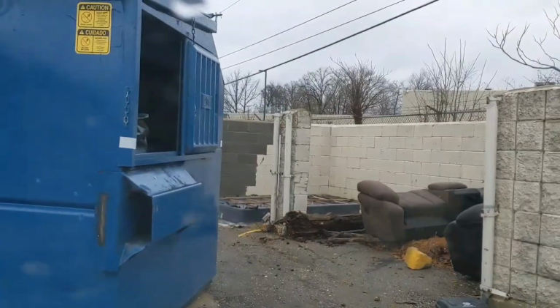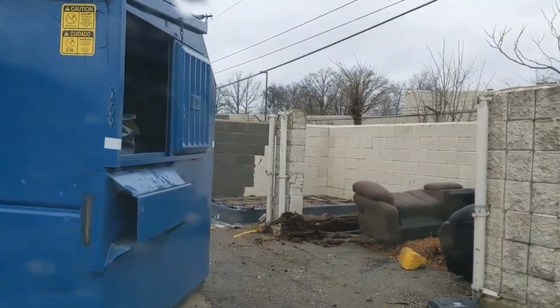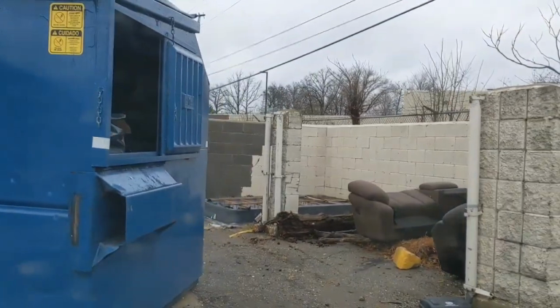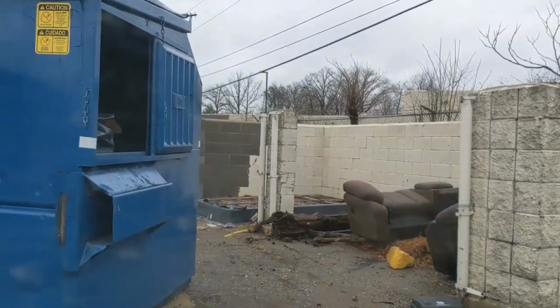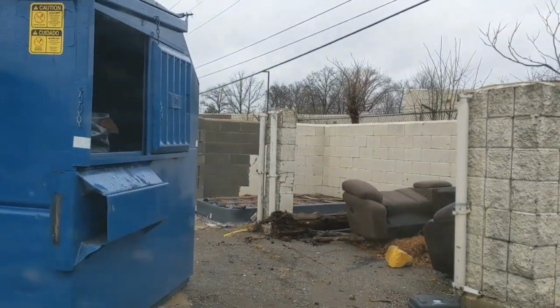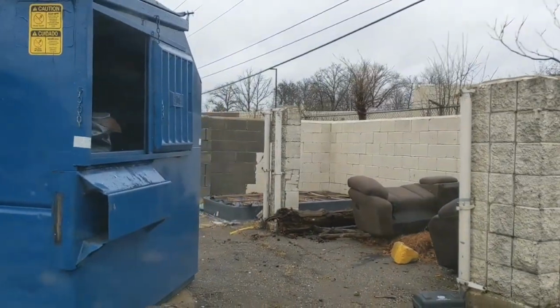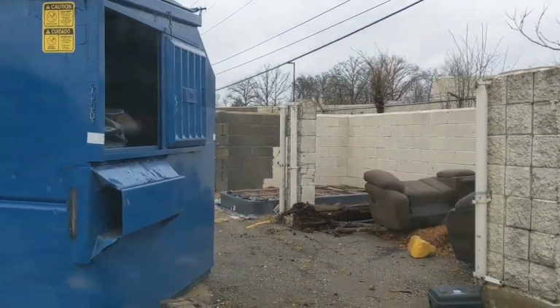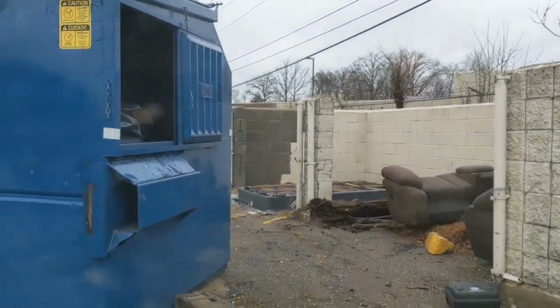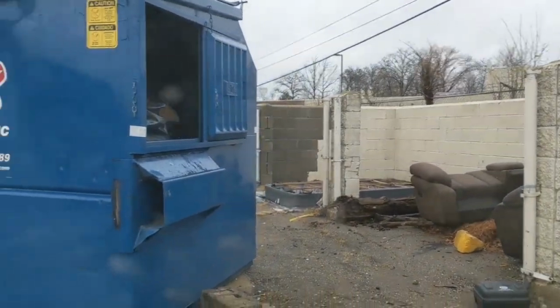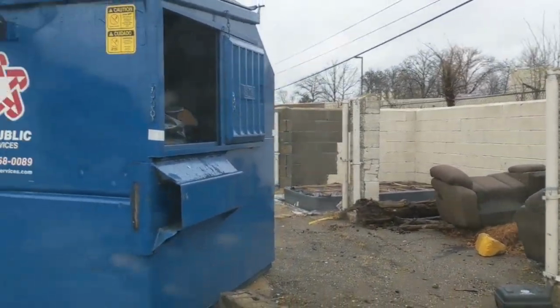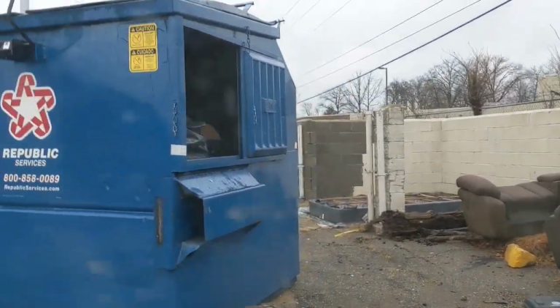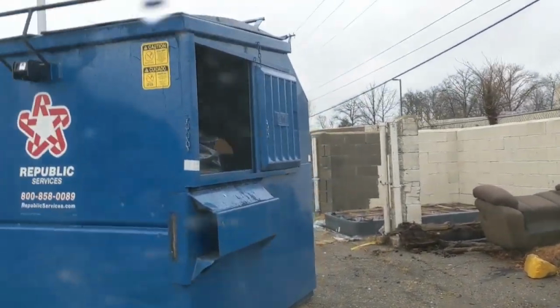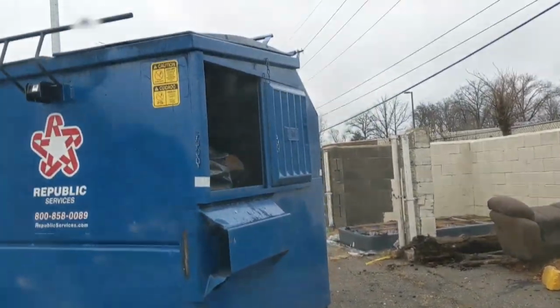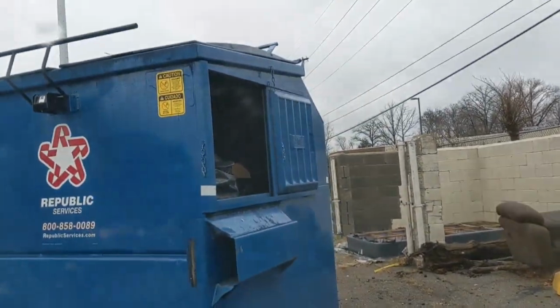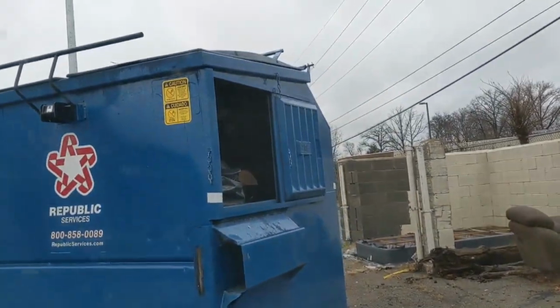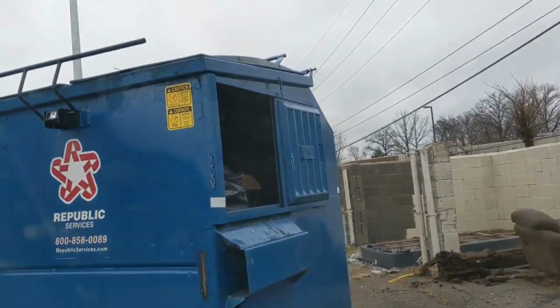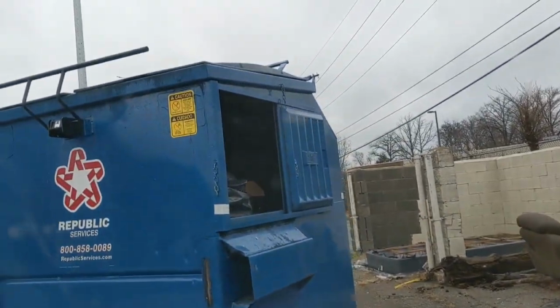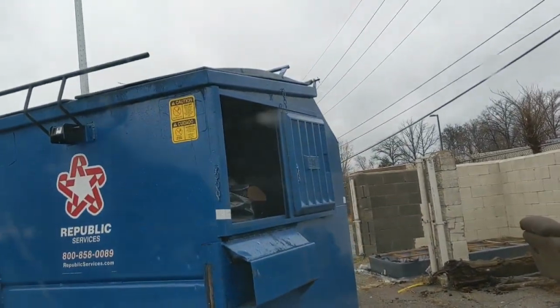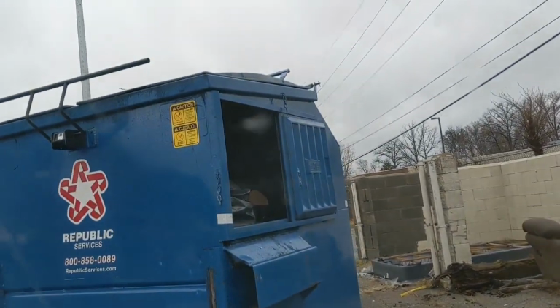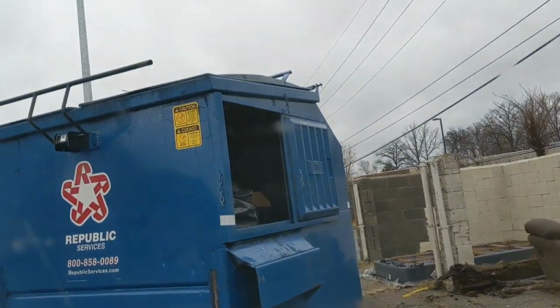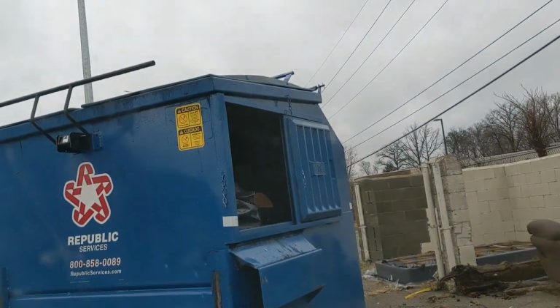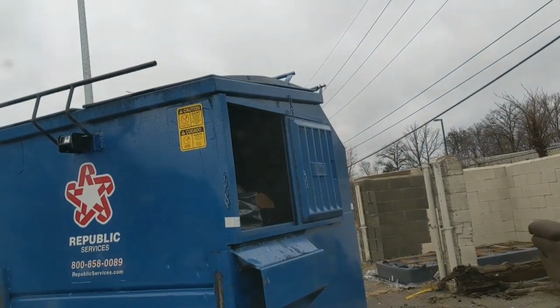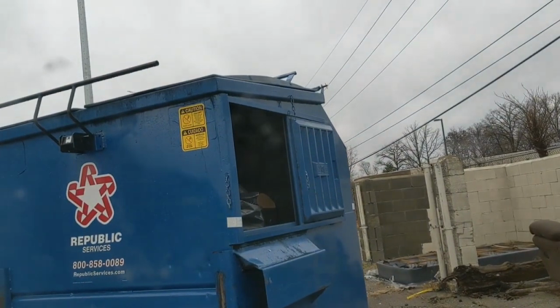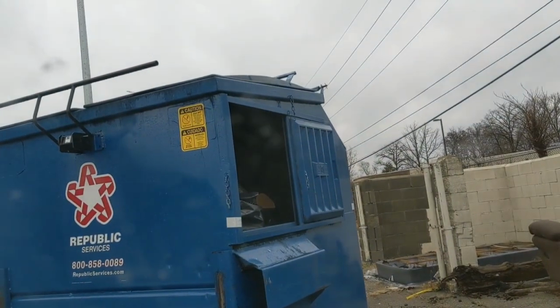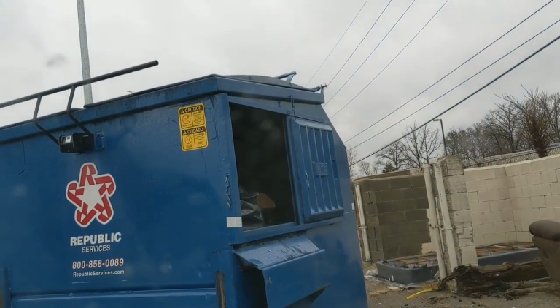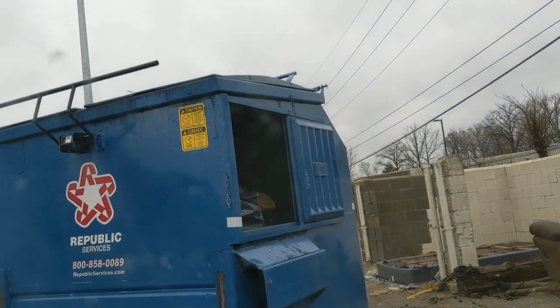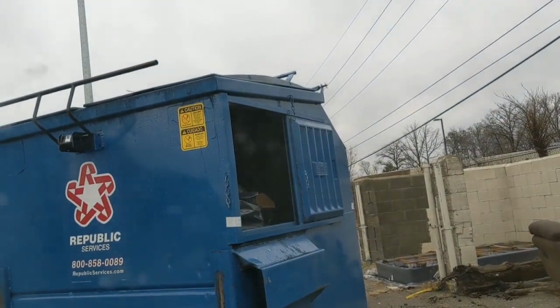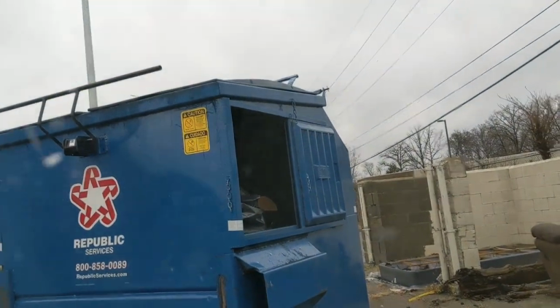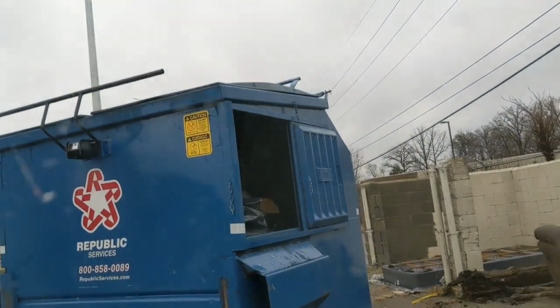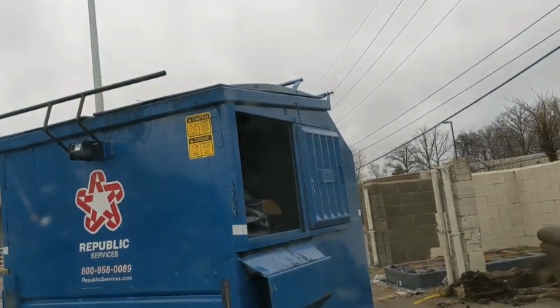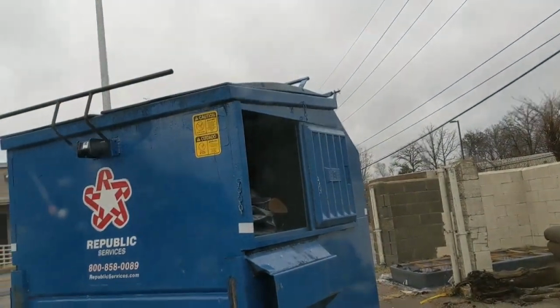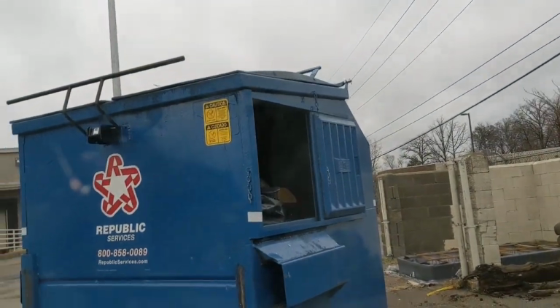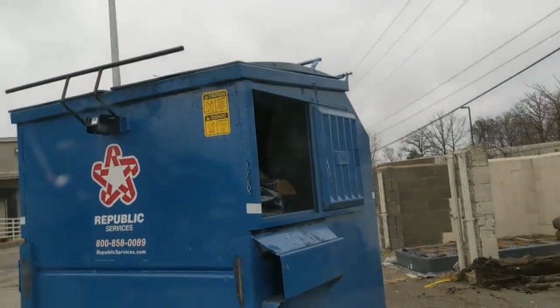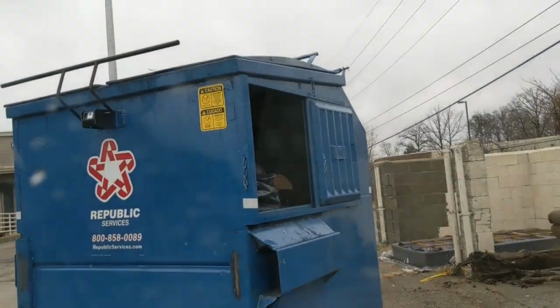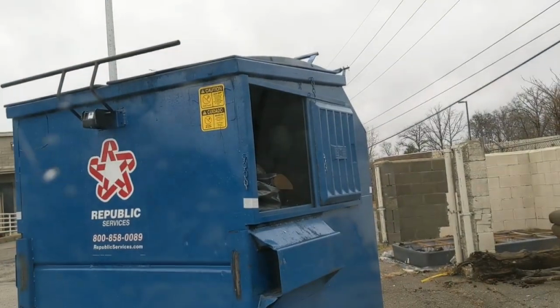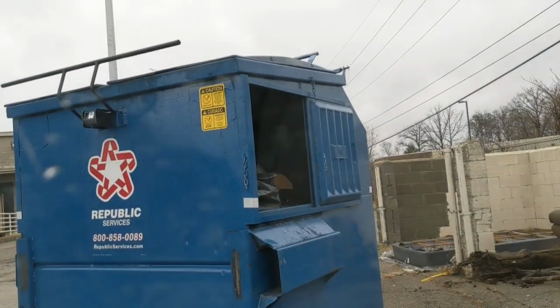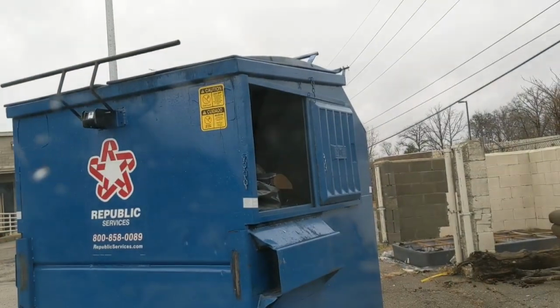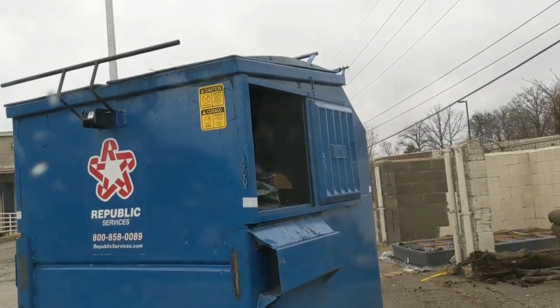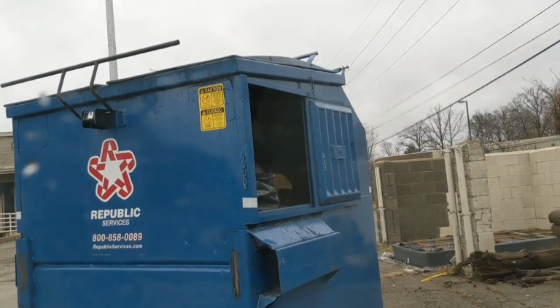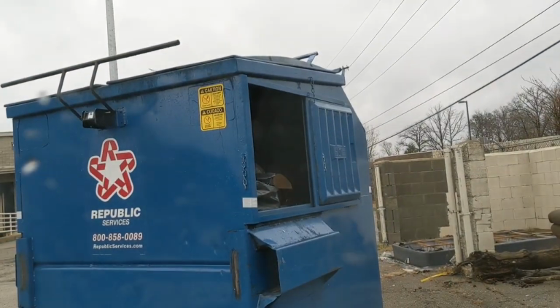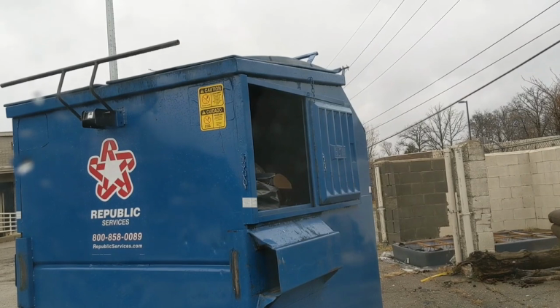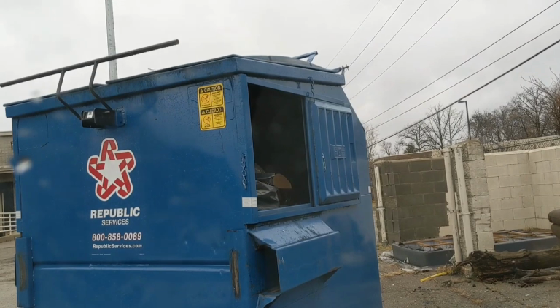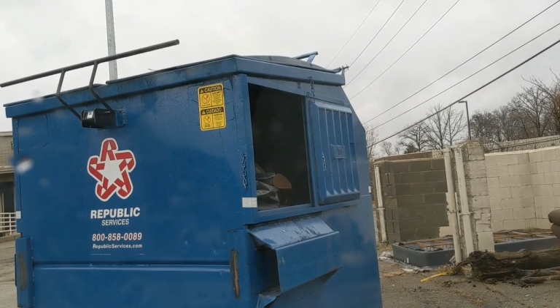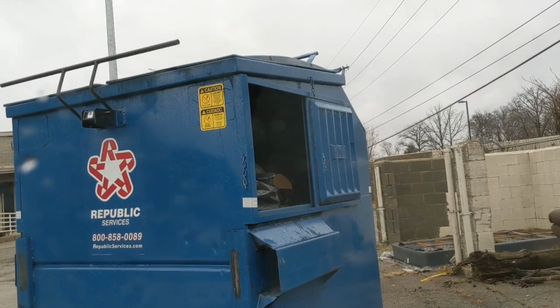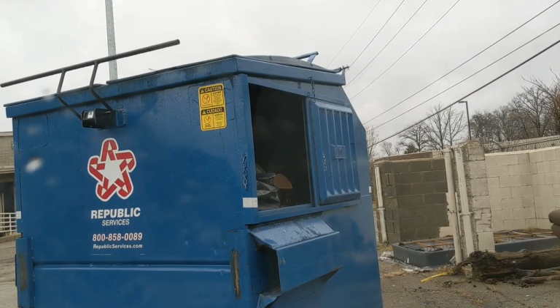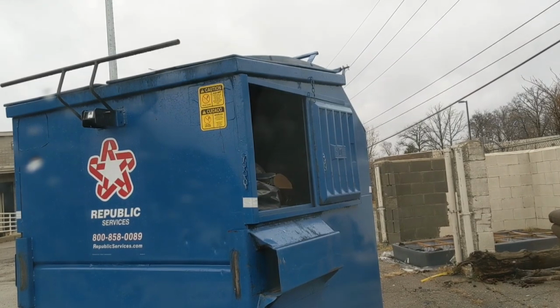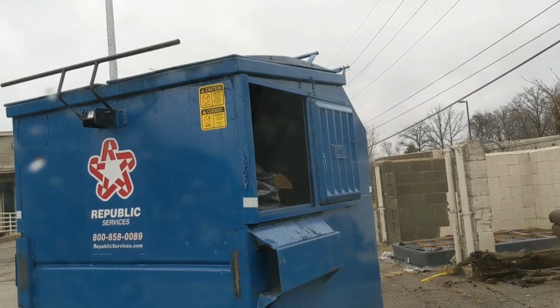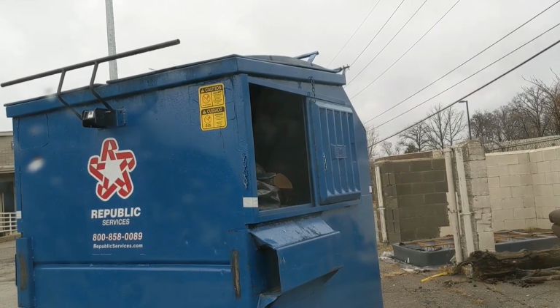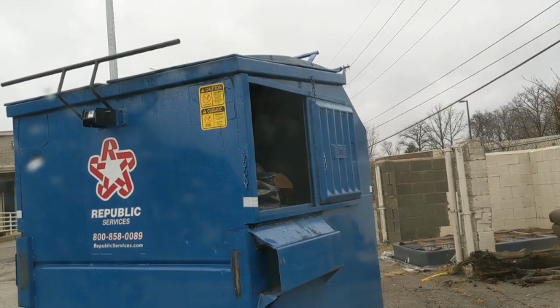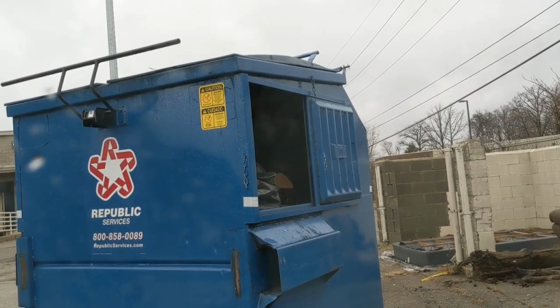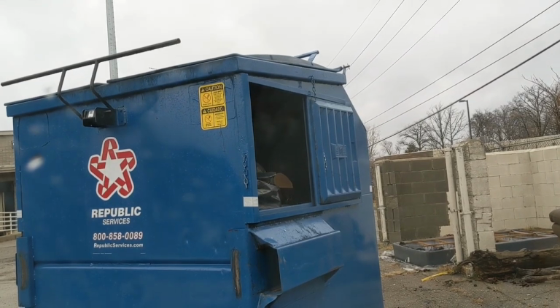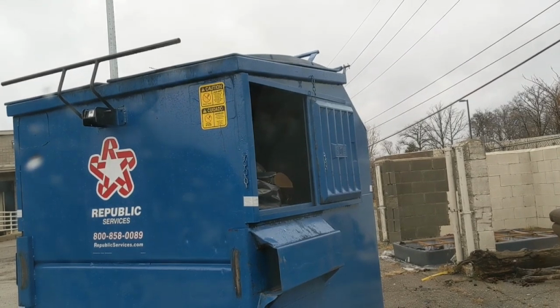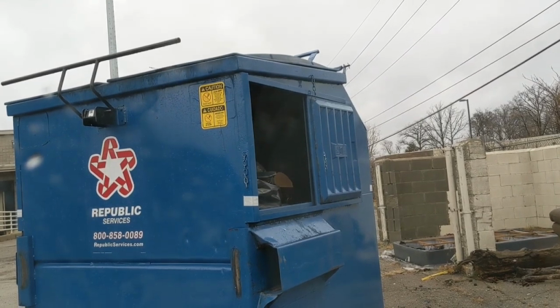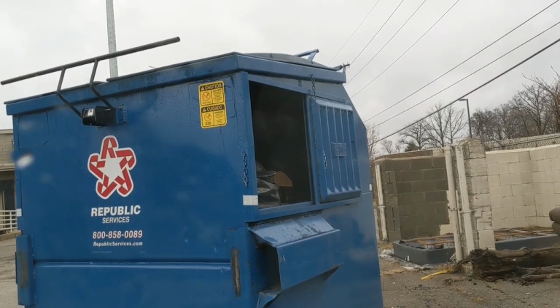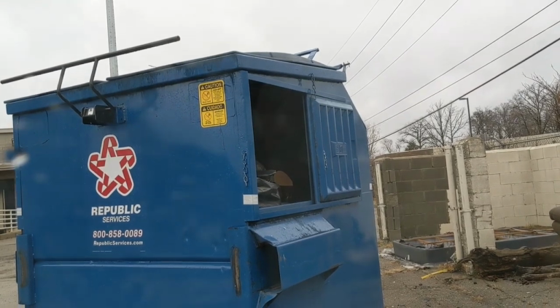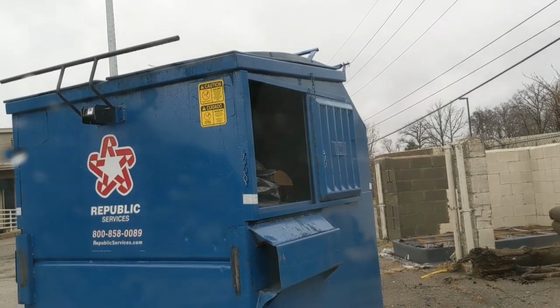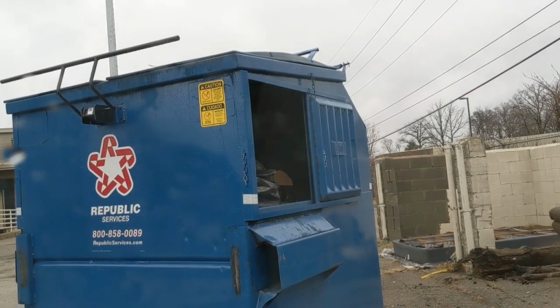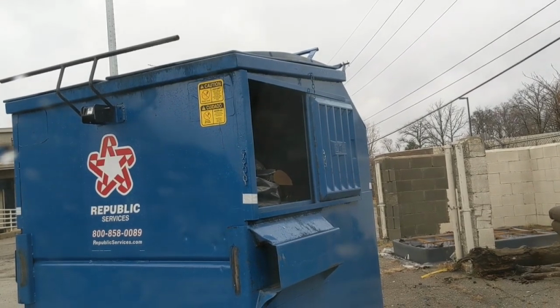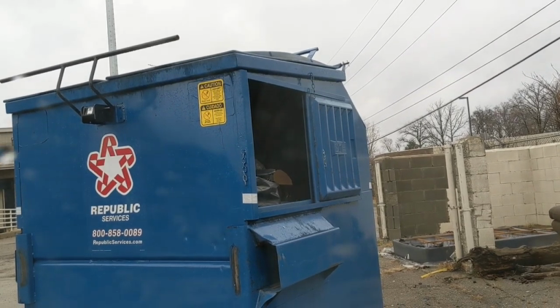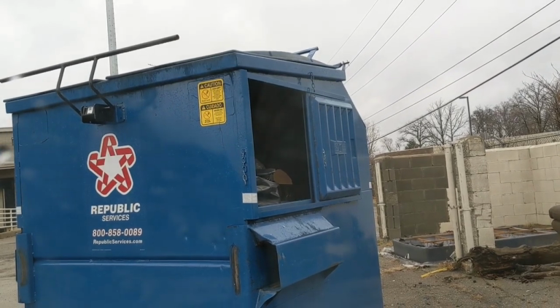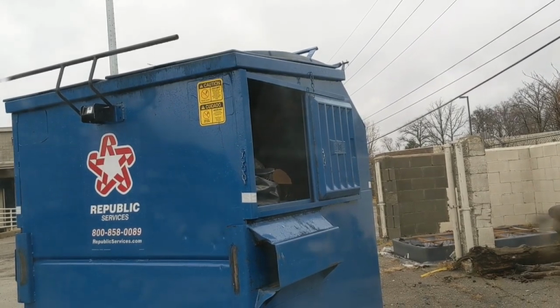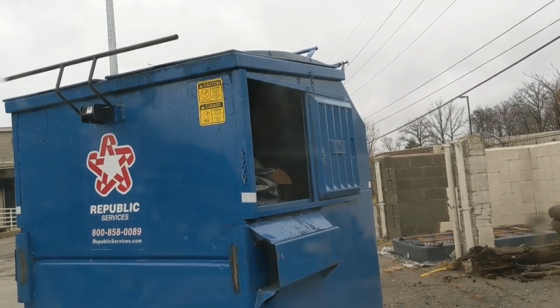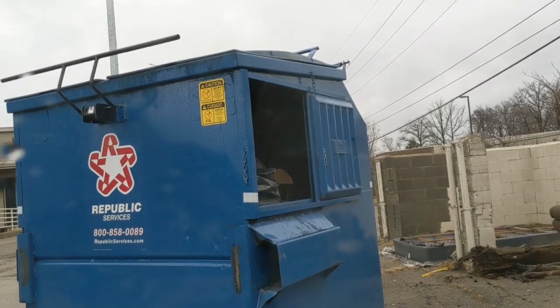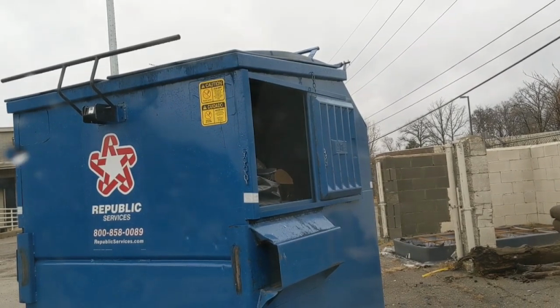Hello everybody, welcome back to my channel, Dumpster Cam. We're going to do some live diving today again — hopefully we find some good stuff.